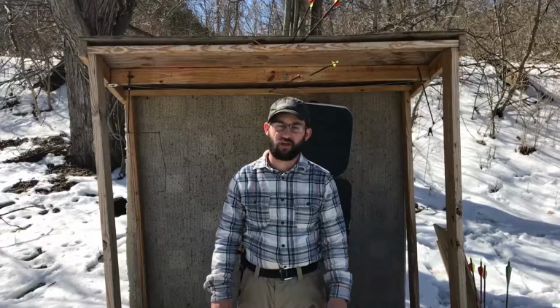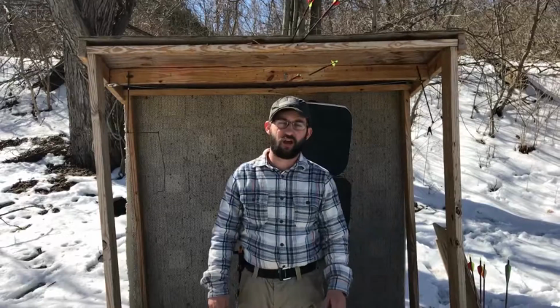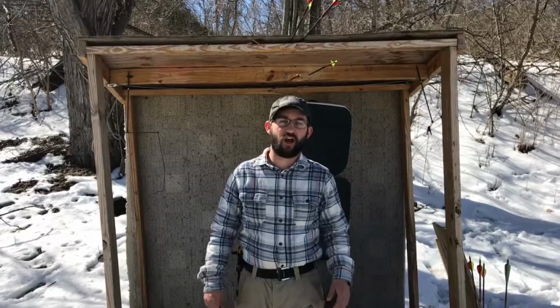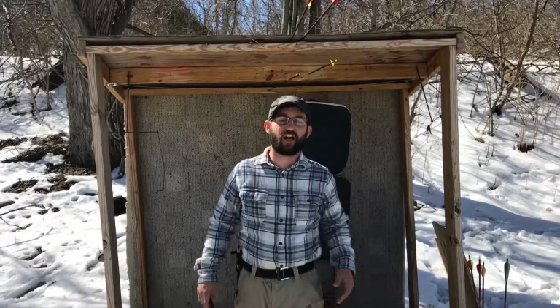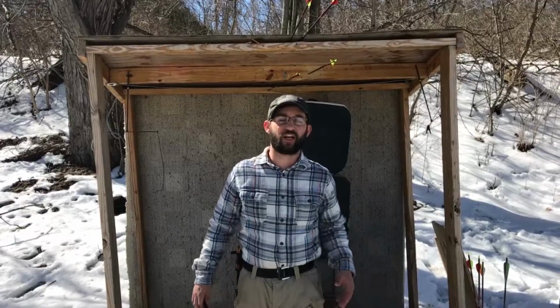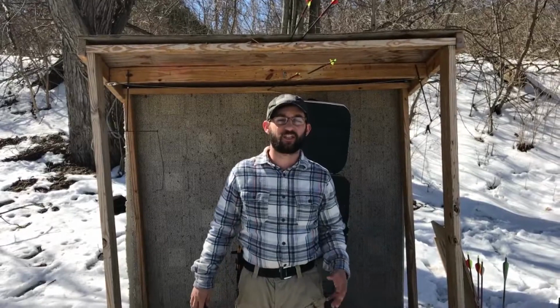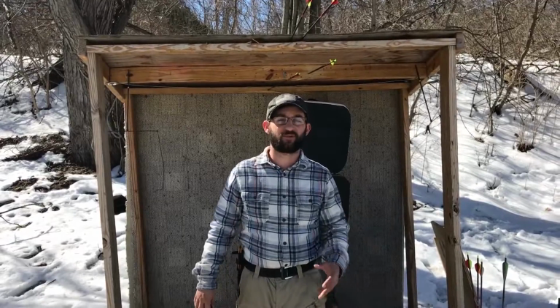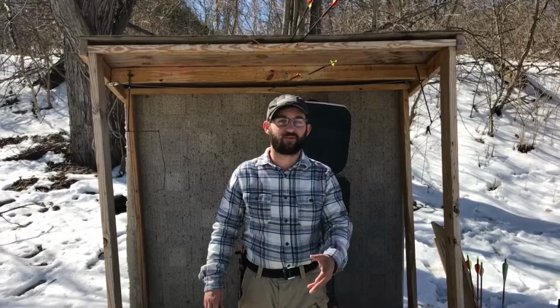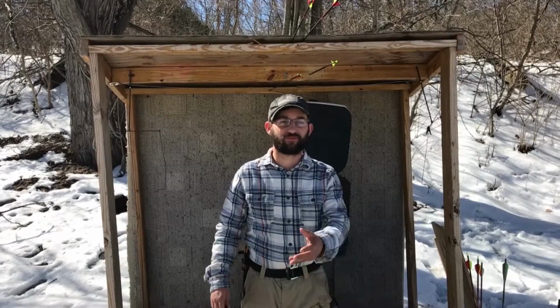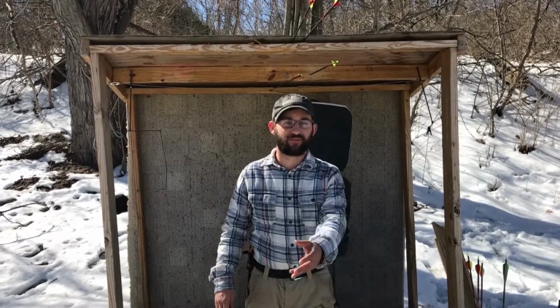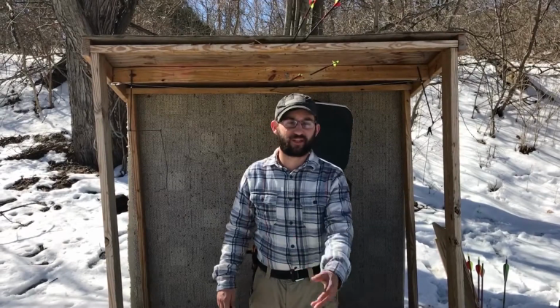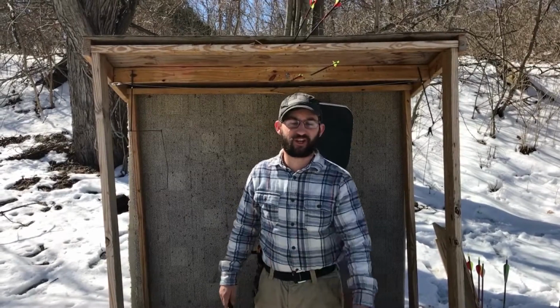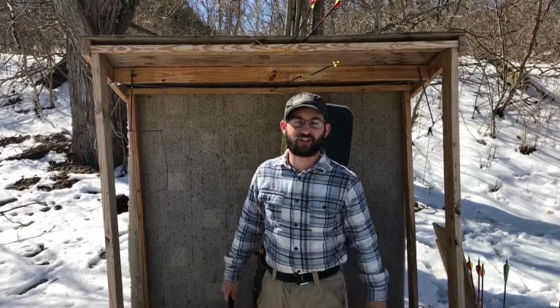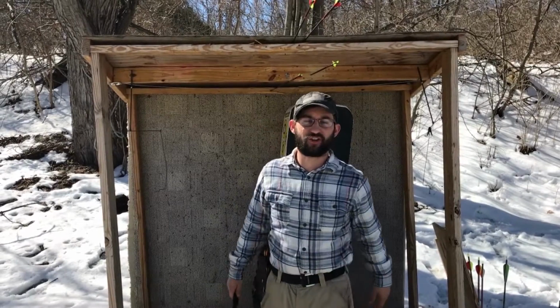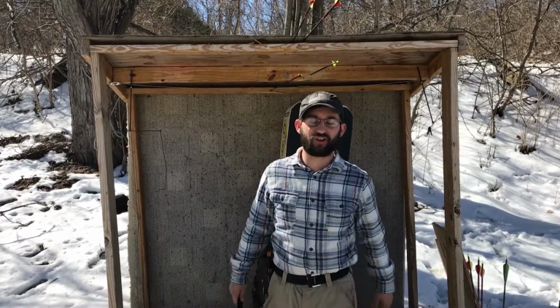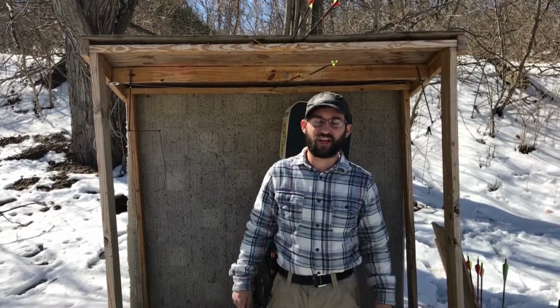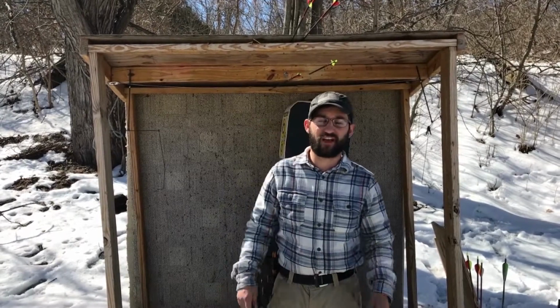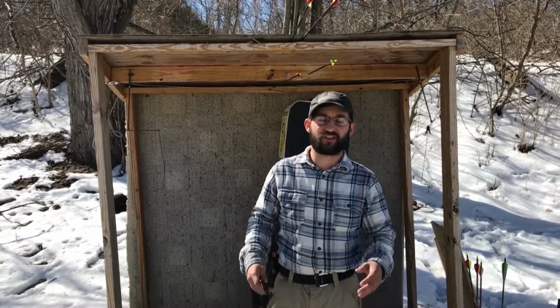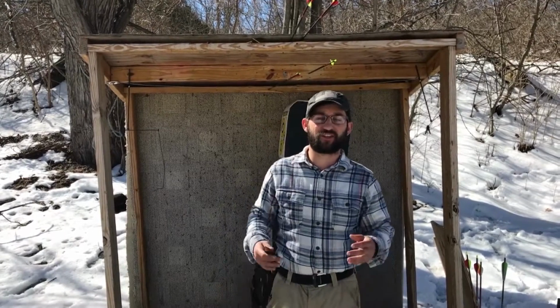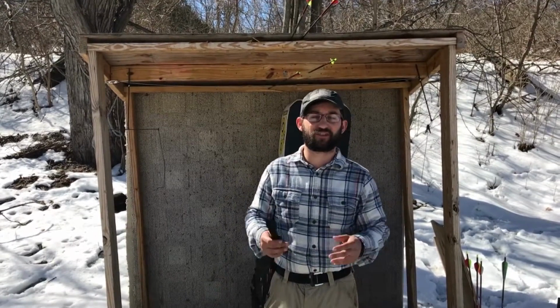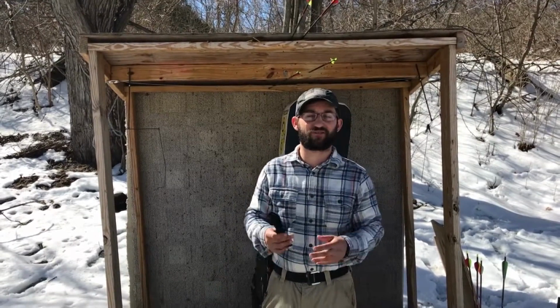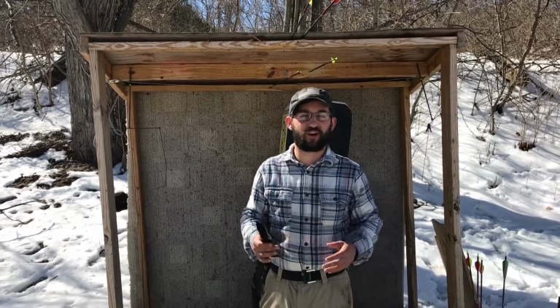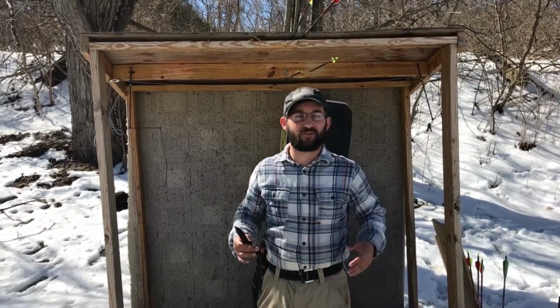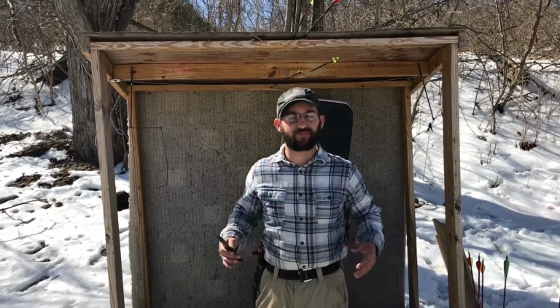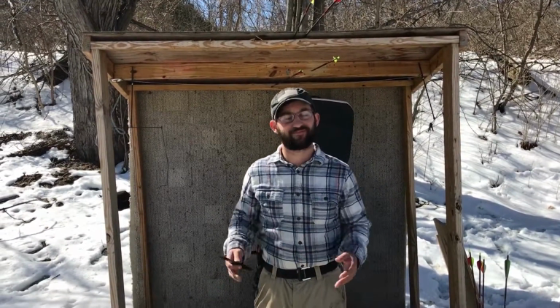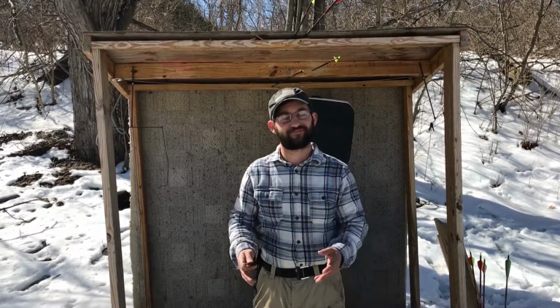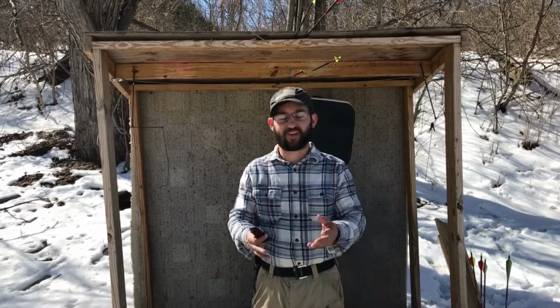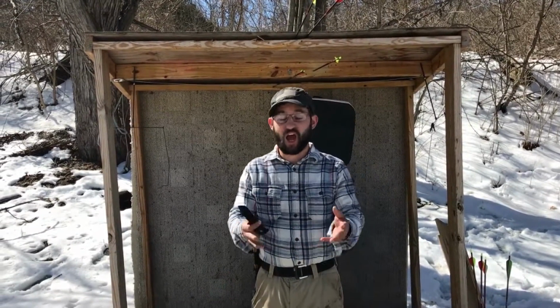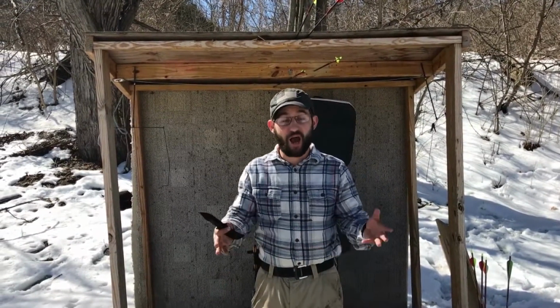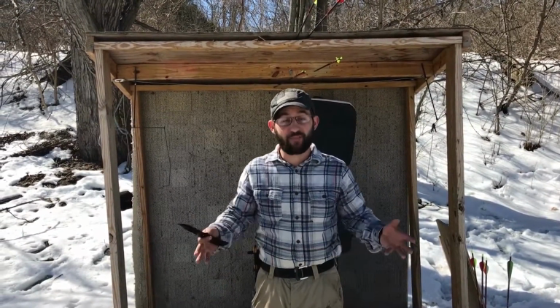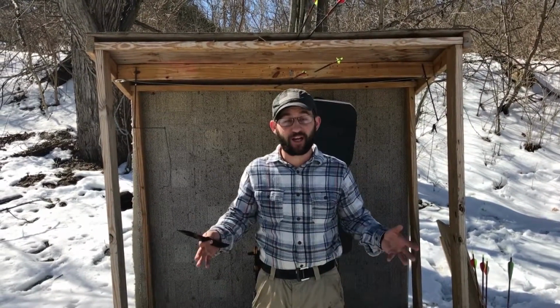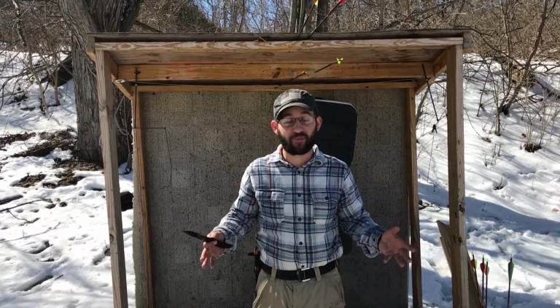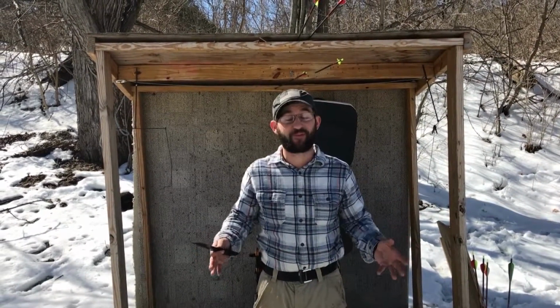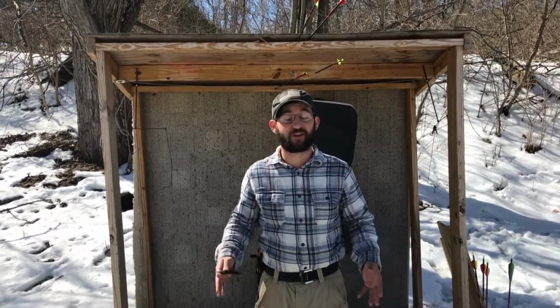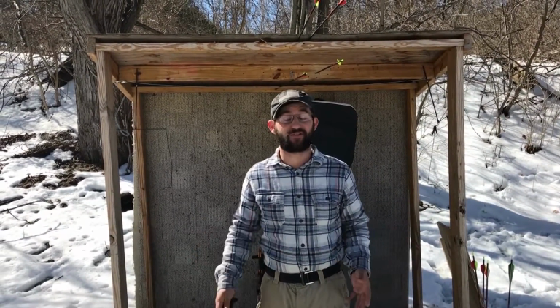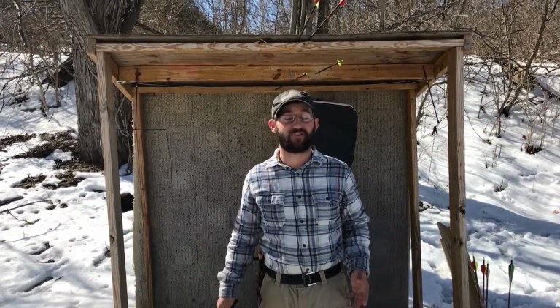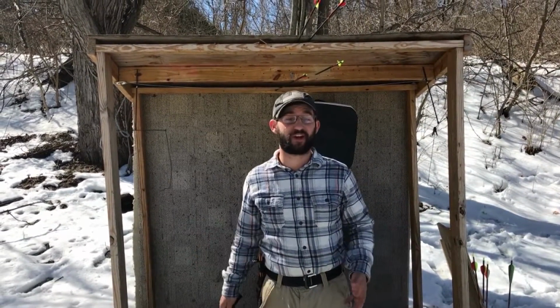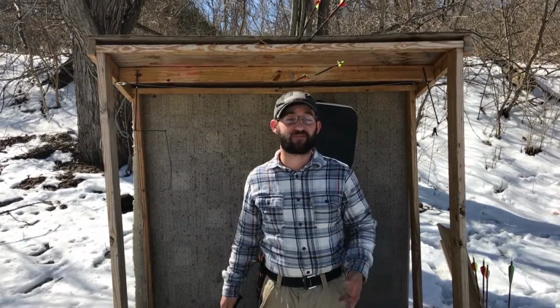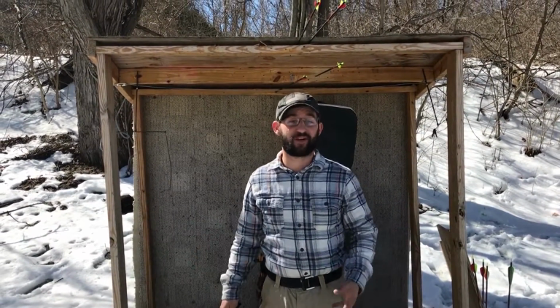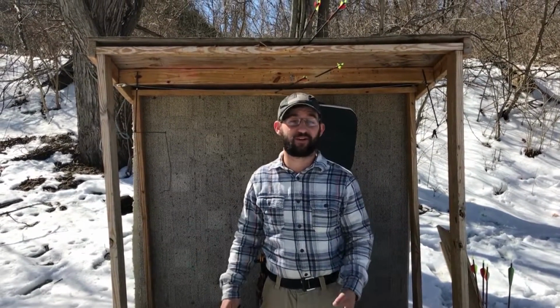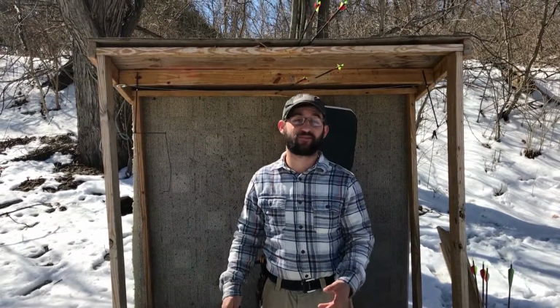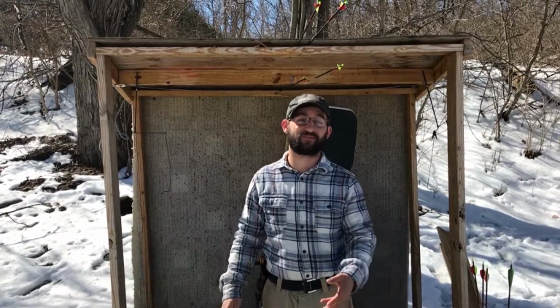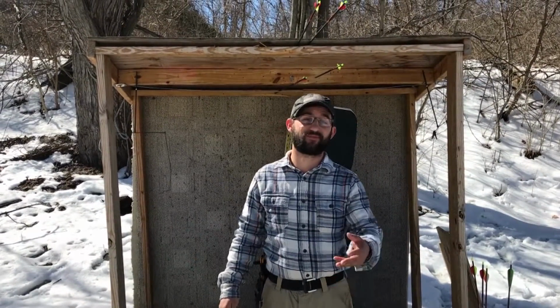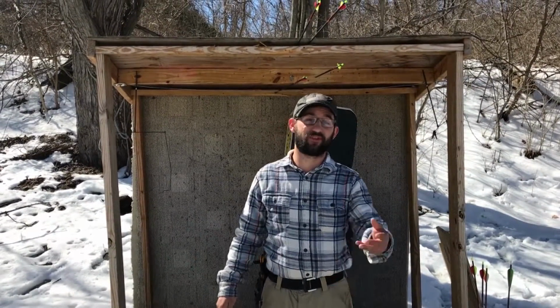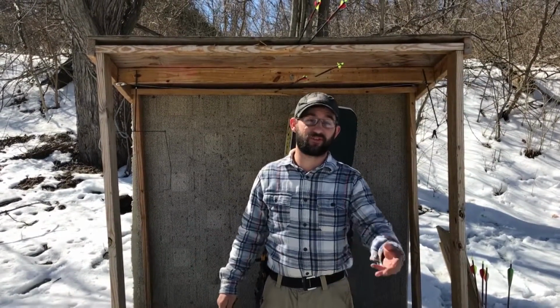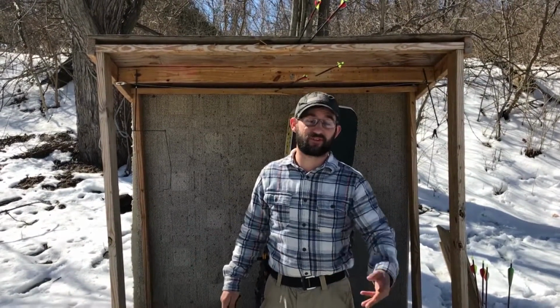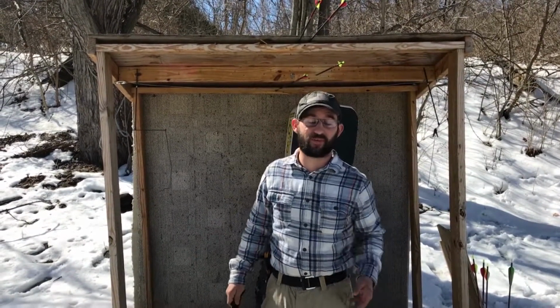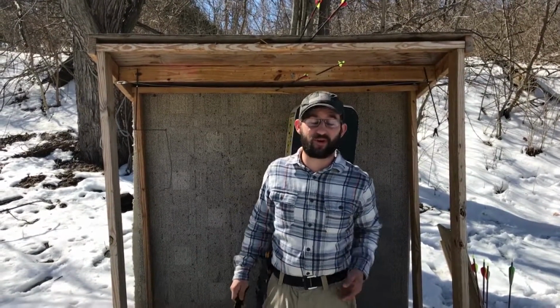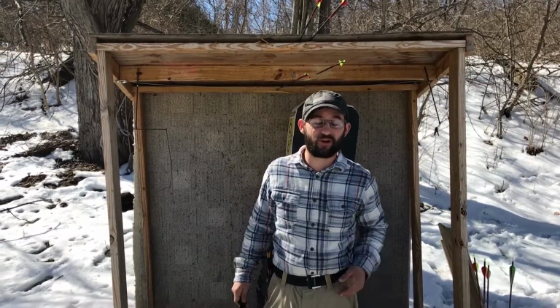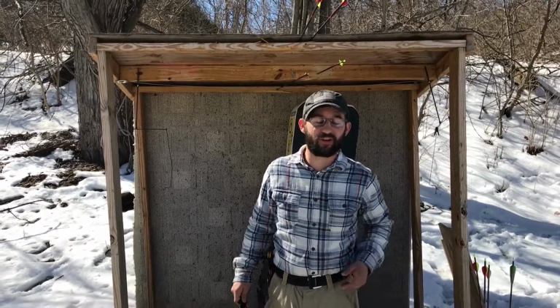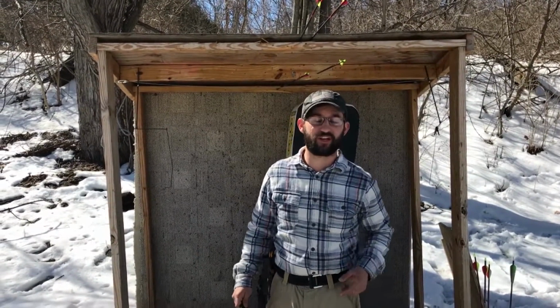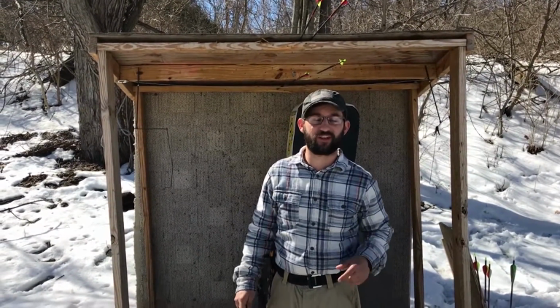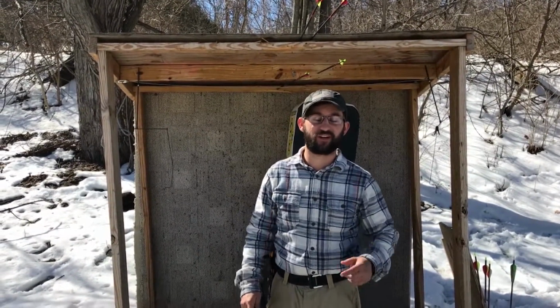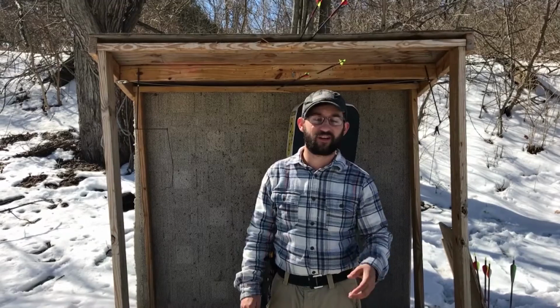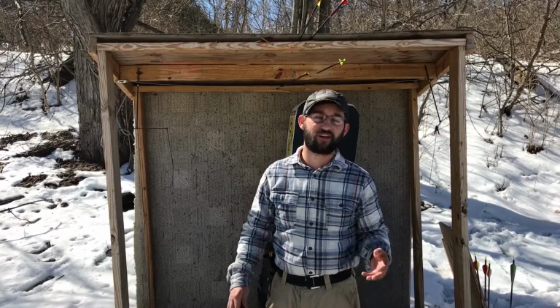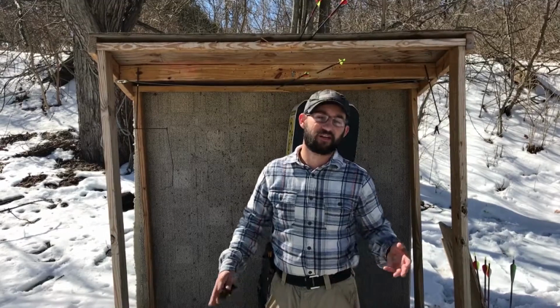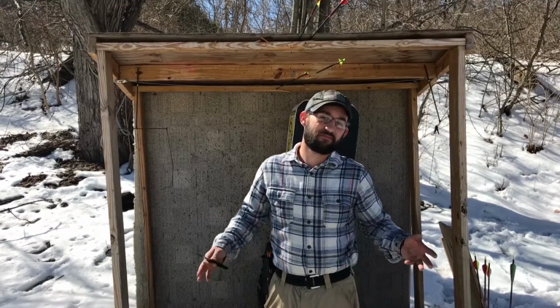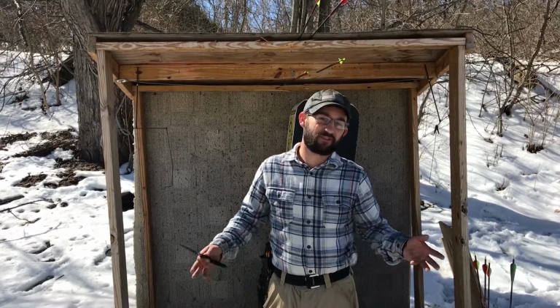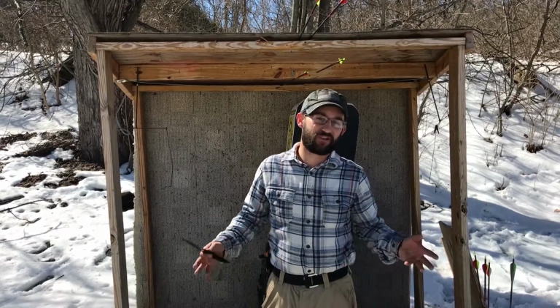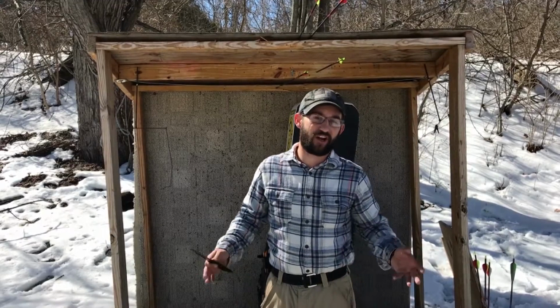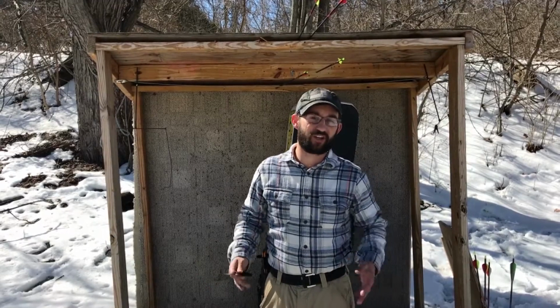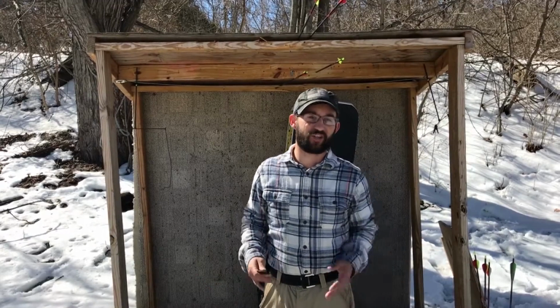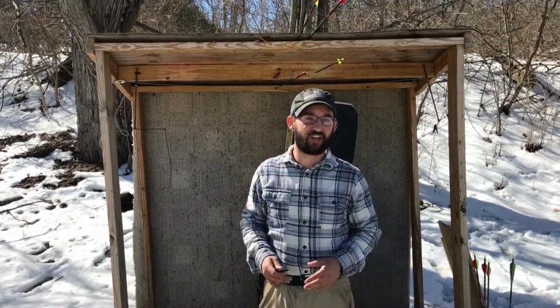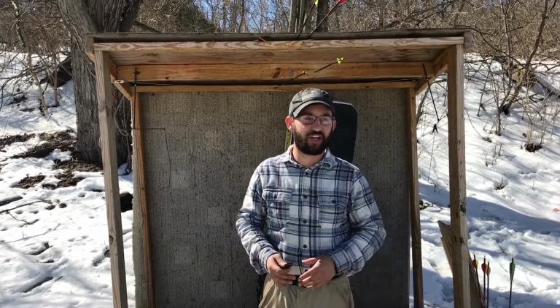Alright guys, I tried showing you how these things throw. I'm not a professional knife thrower. Neither is my partner here. Just trying to show you.